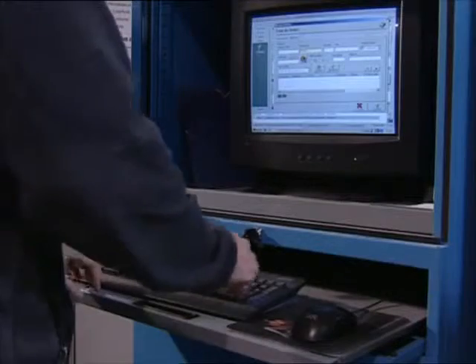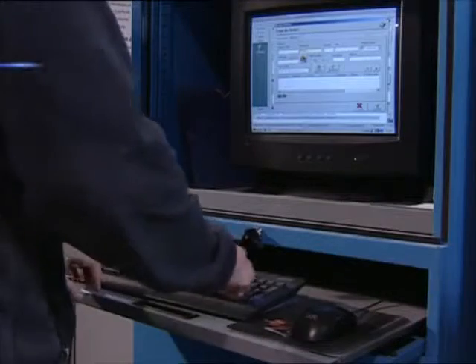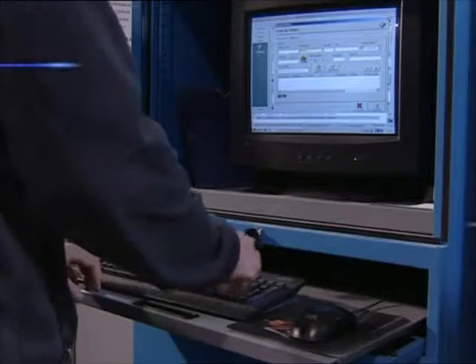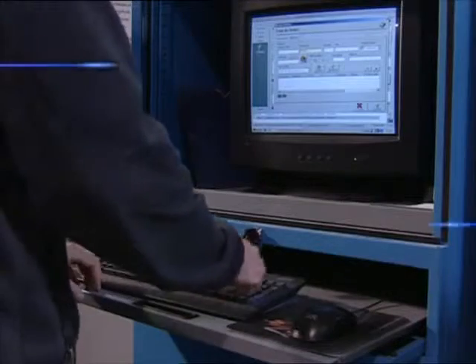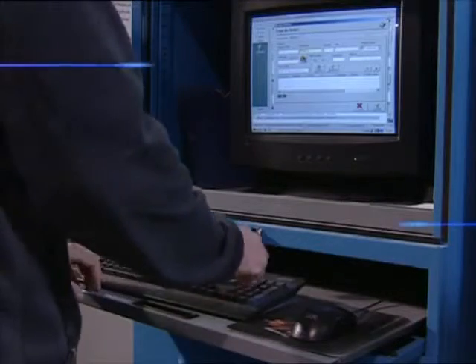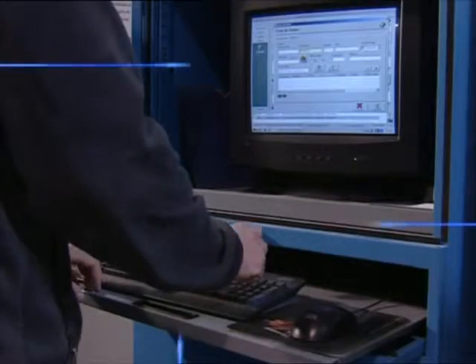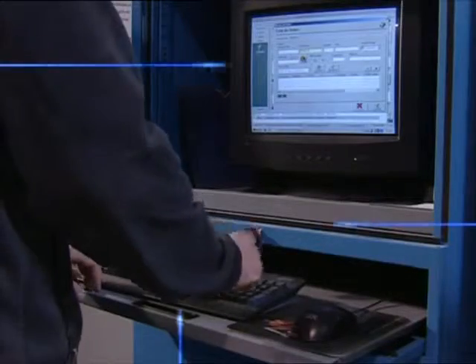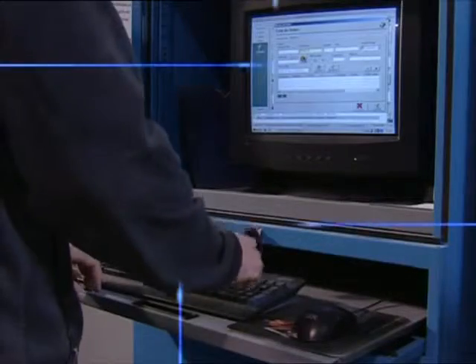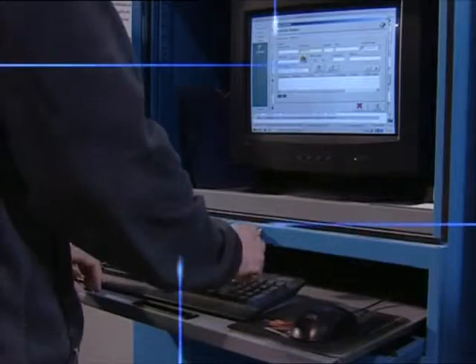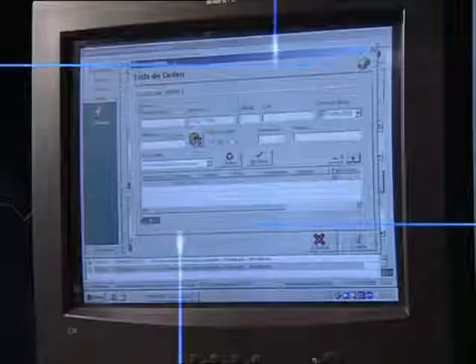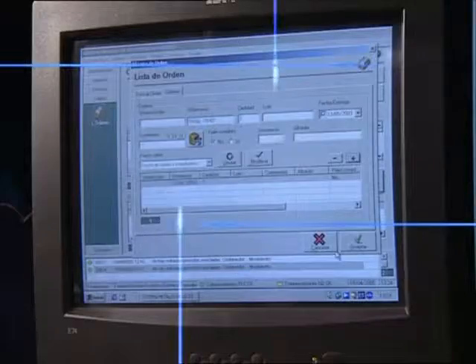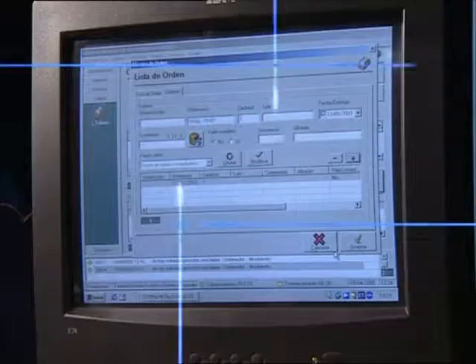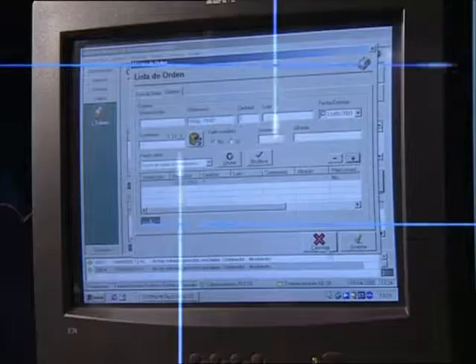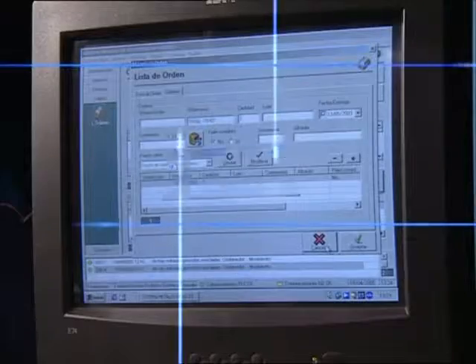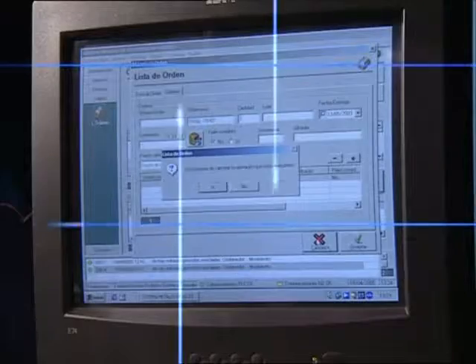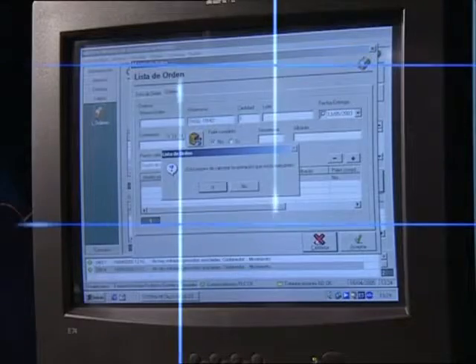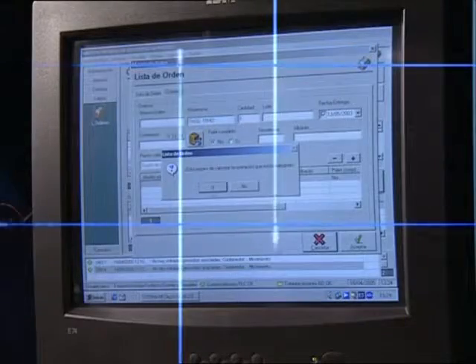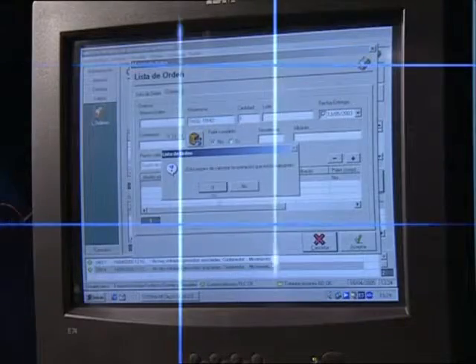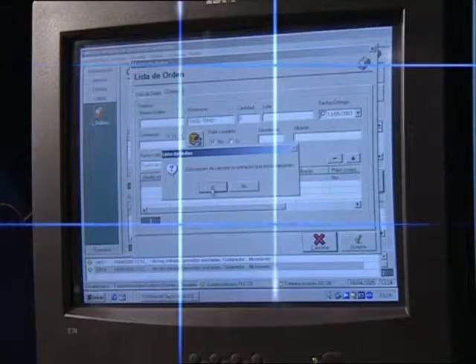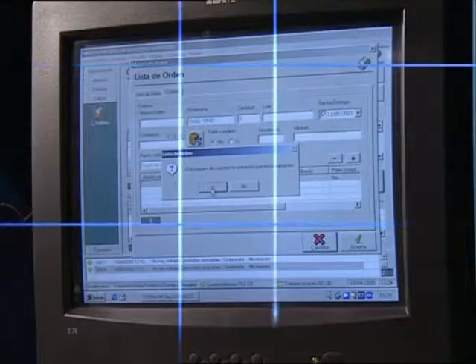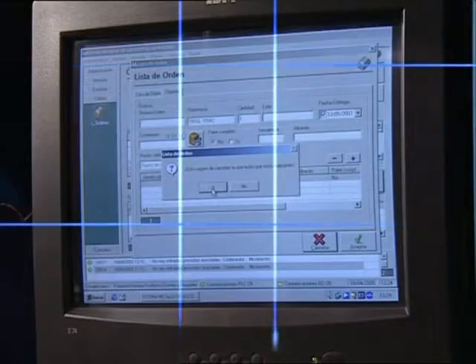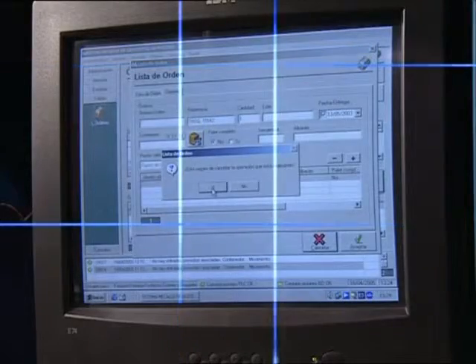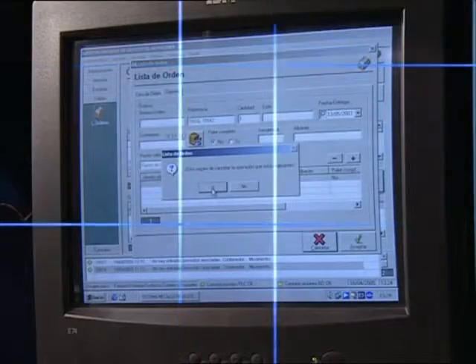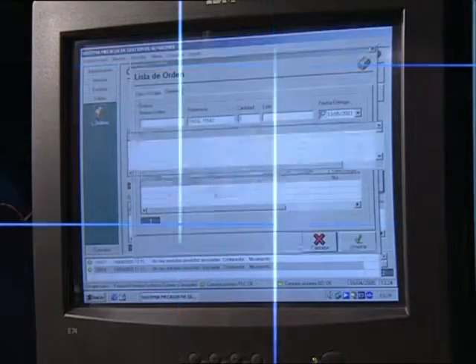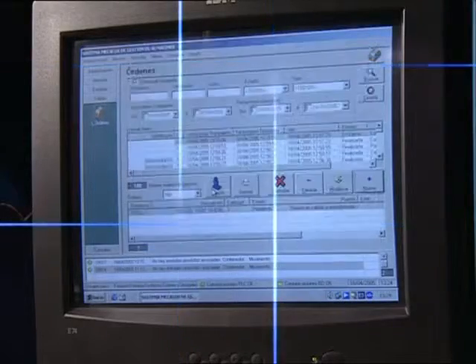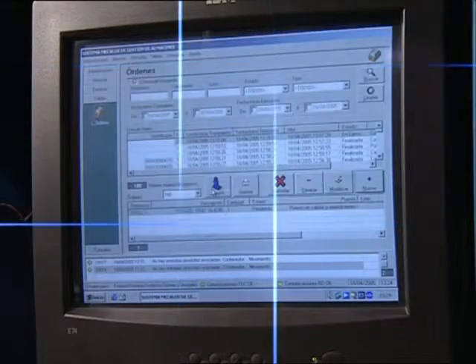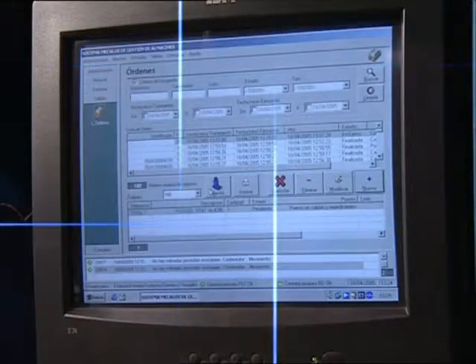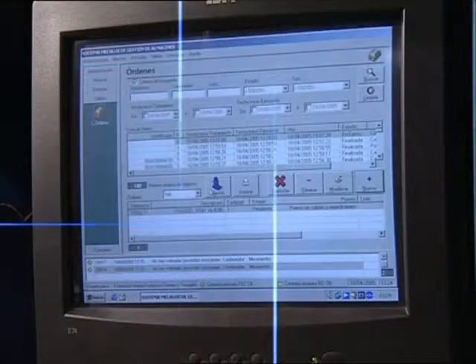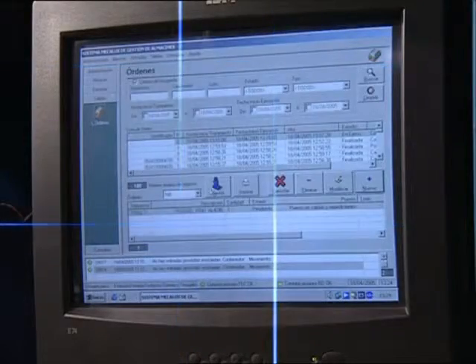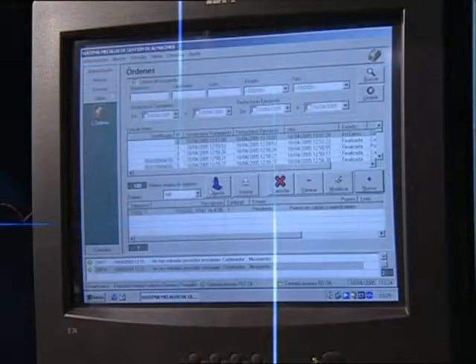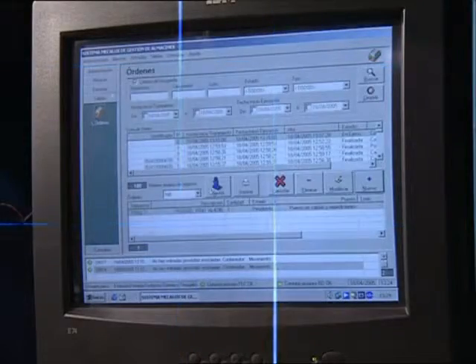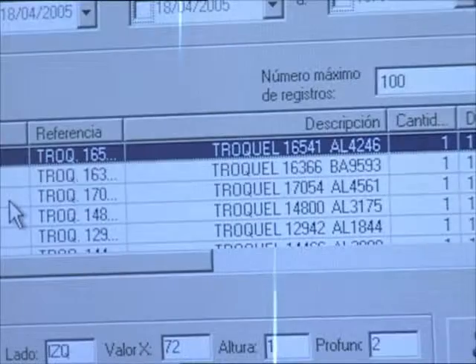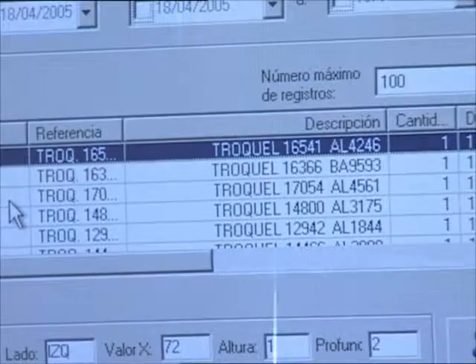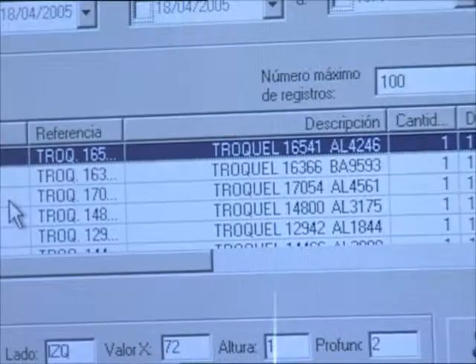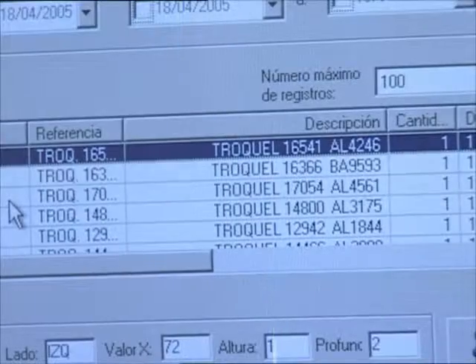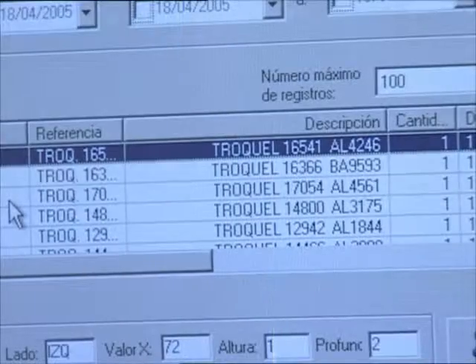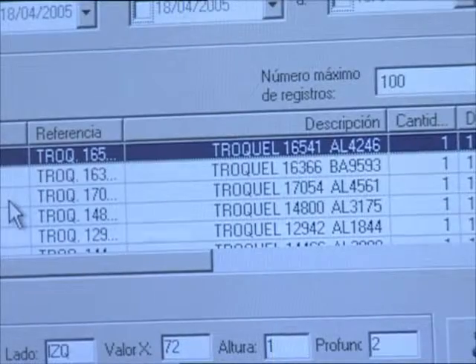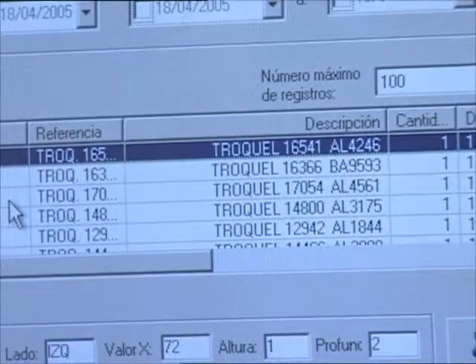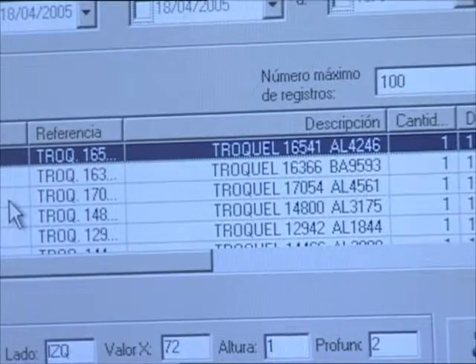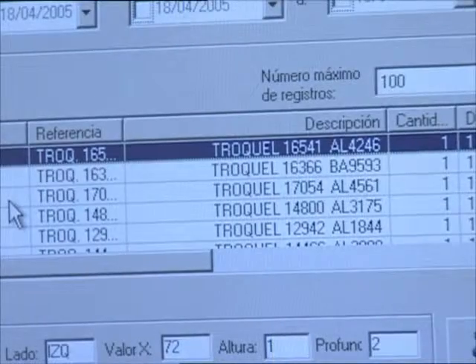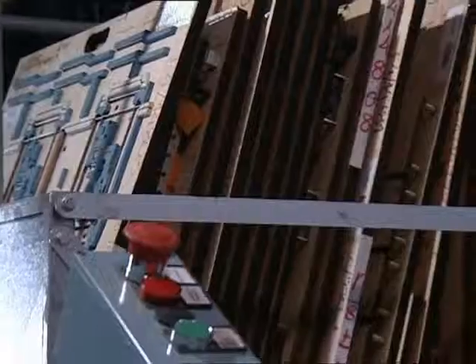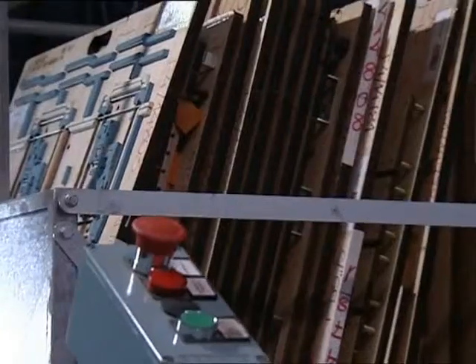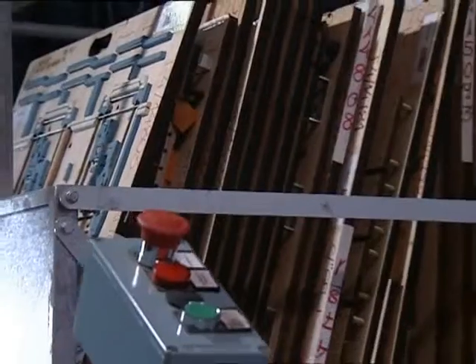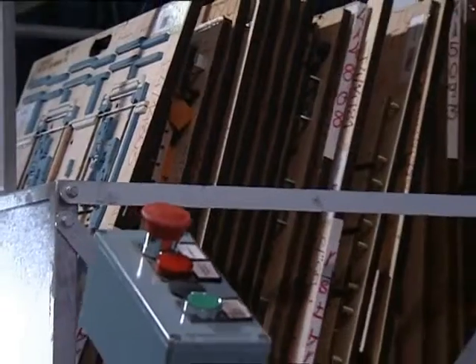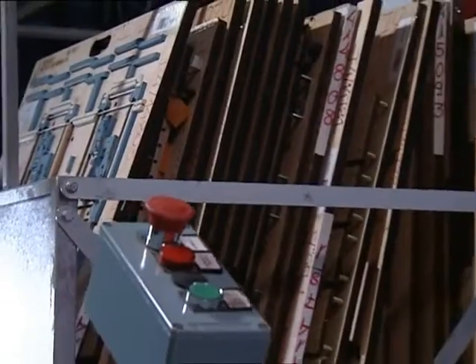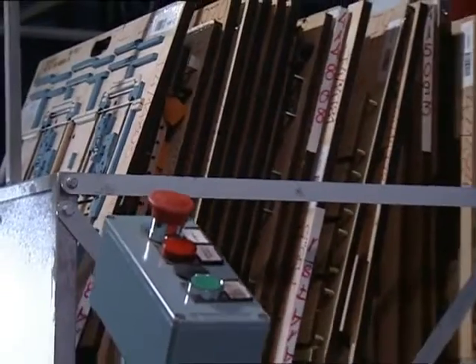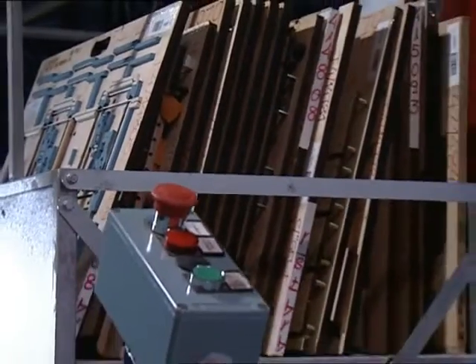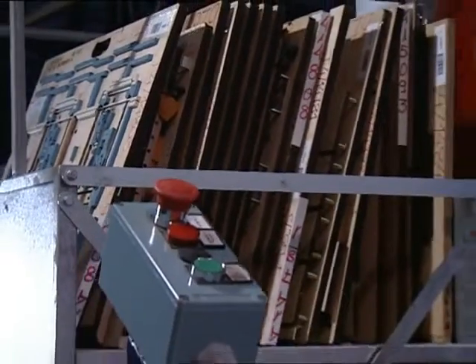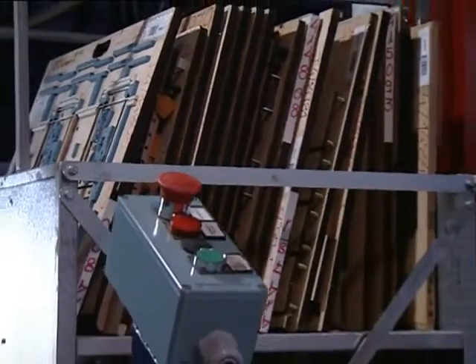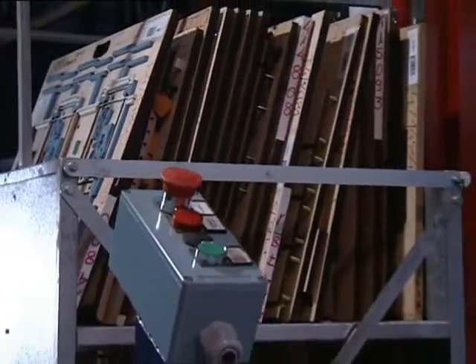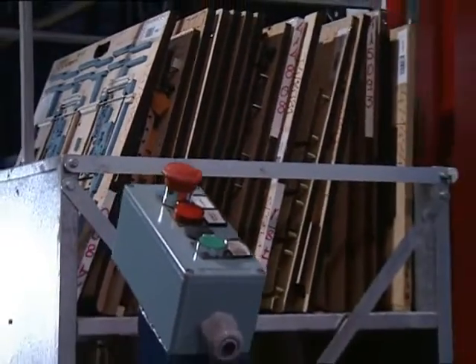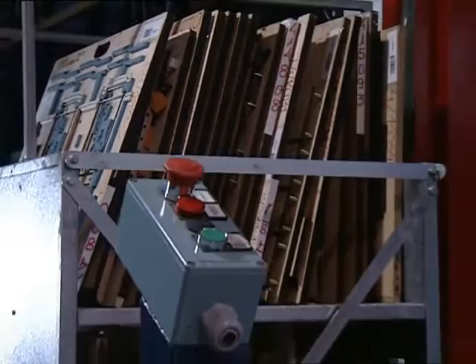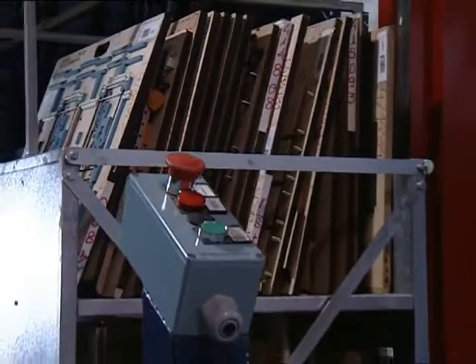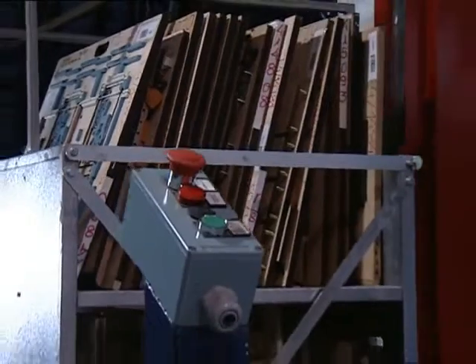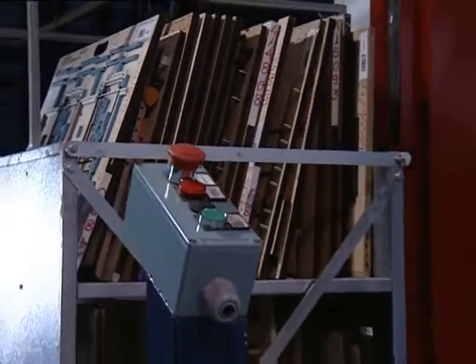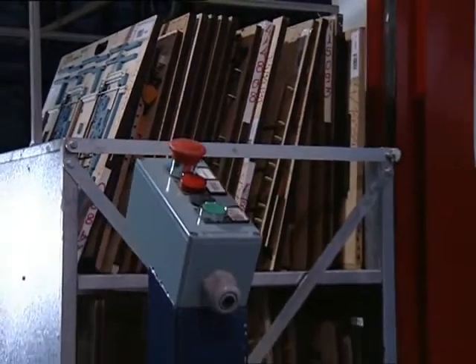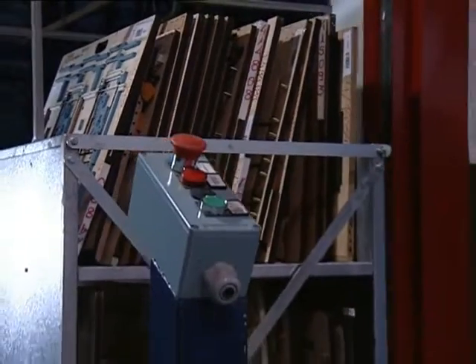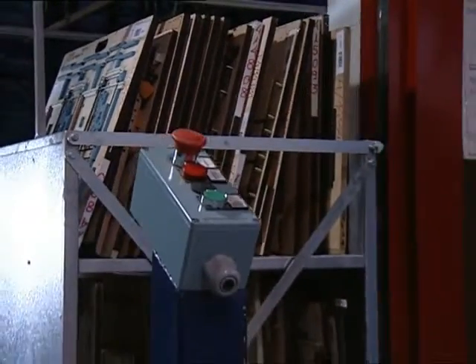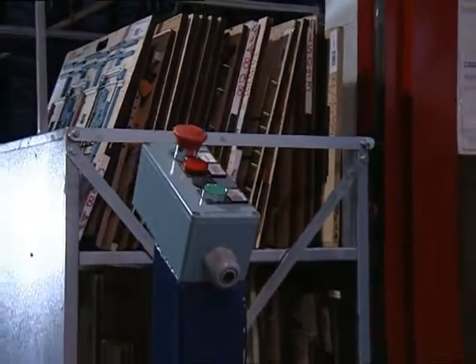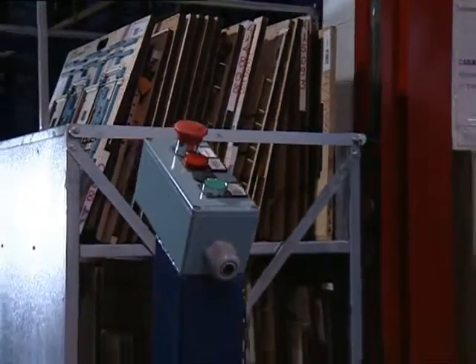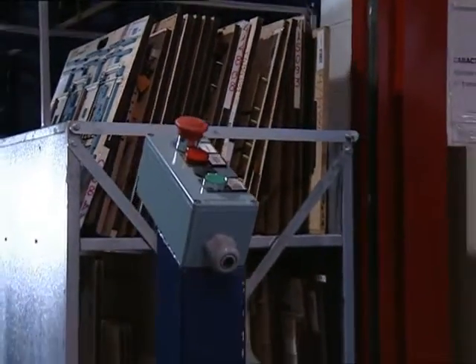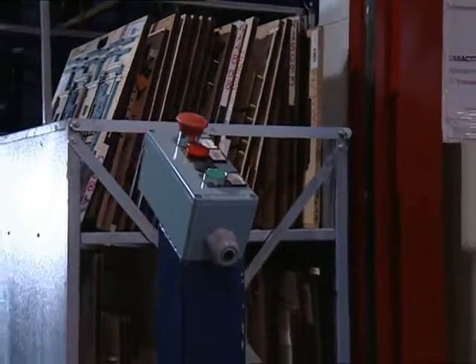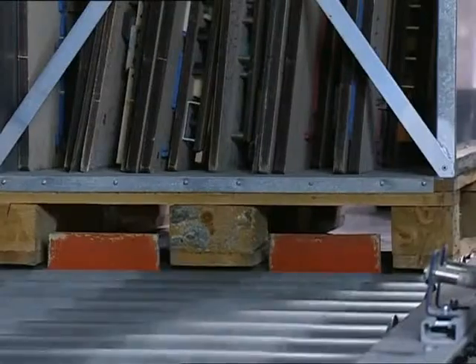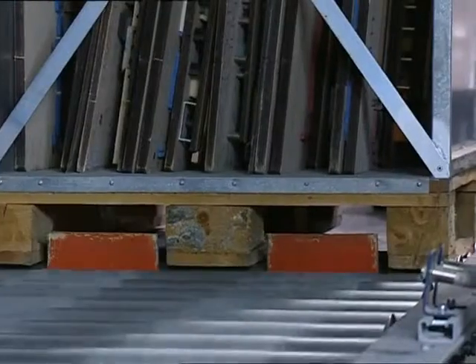One of the particularities of this warehouse is the management of the dies, which are placed on special metal cages fitted upon the pallets.